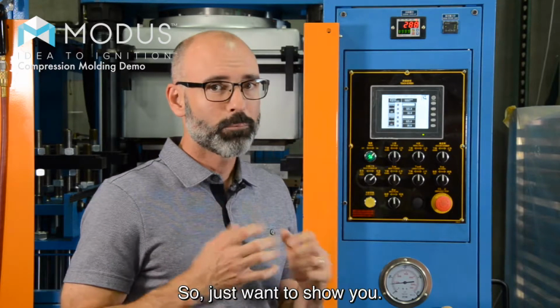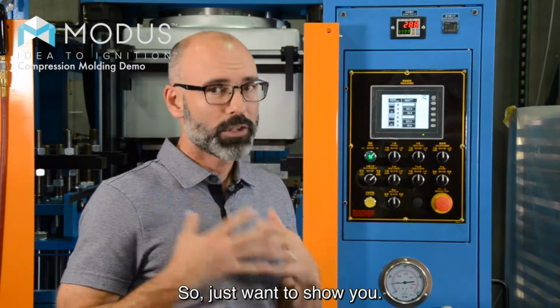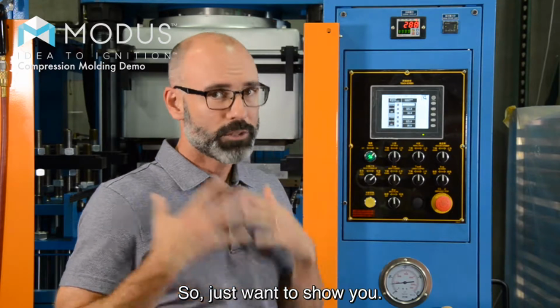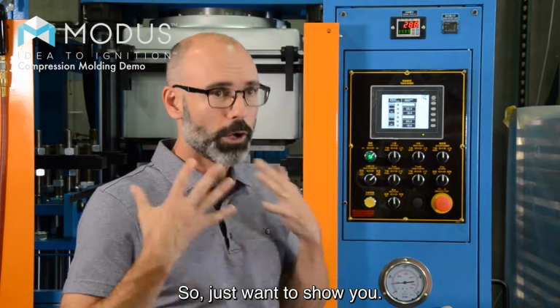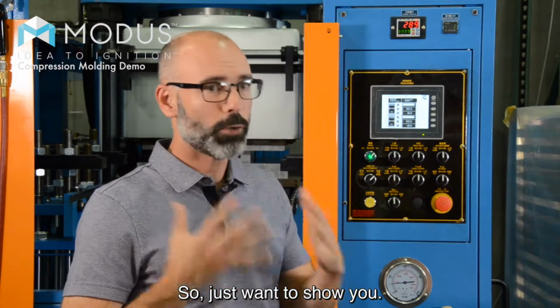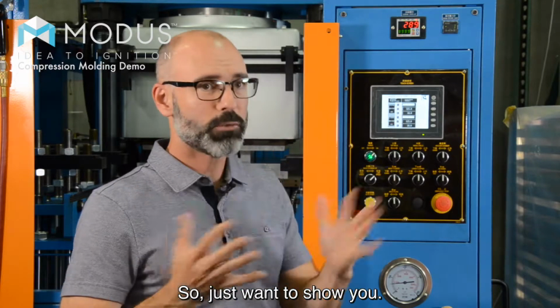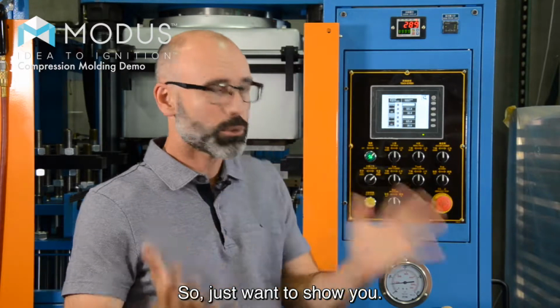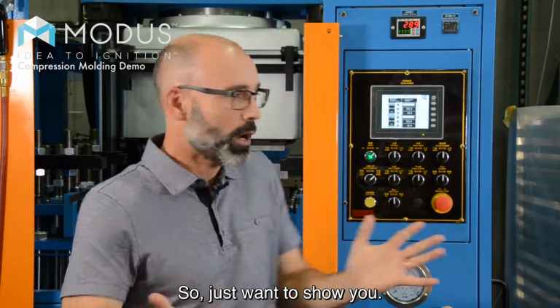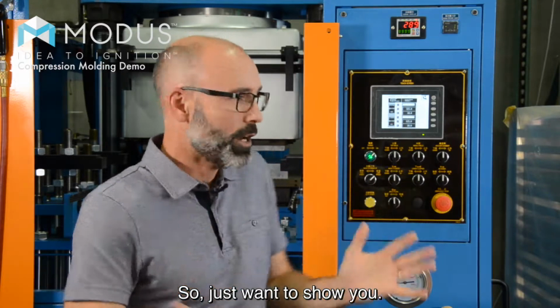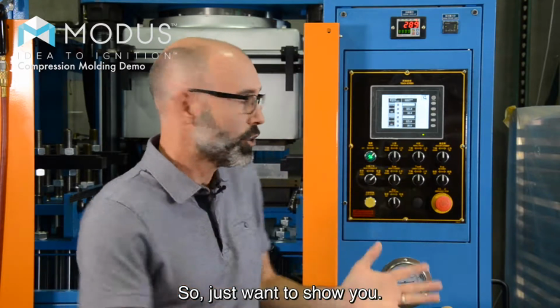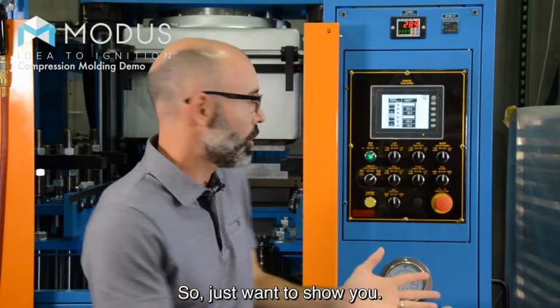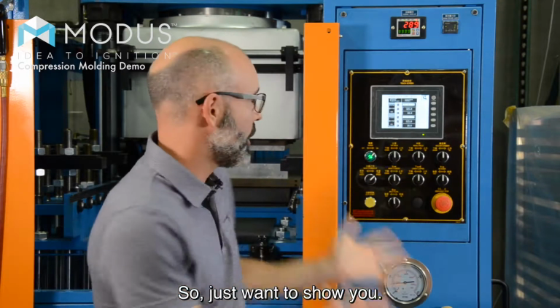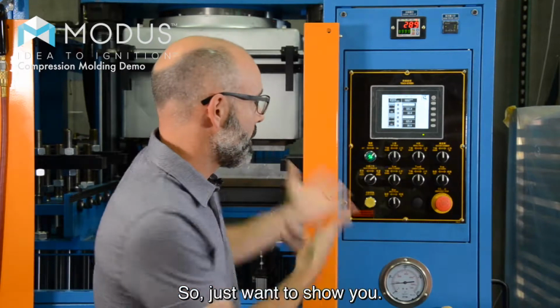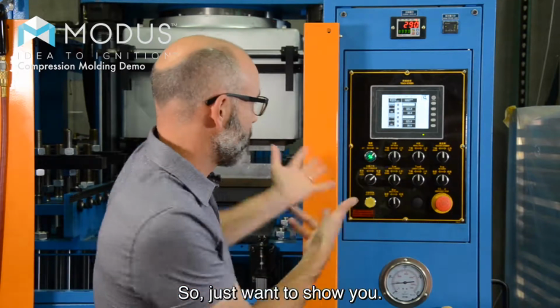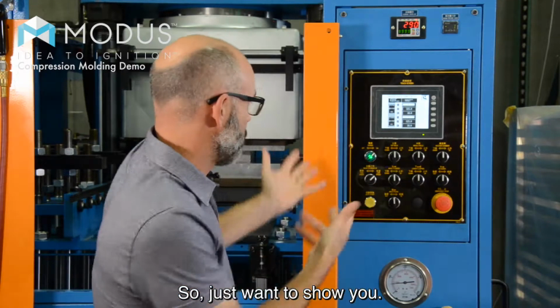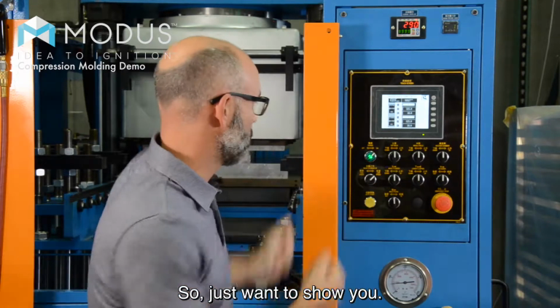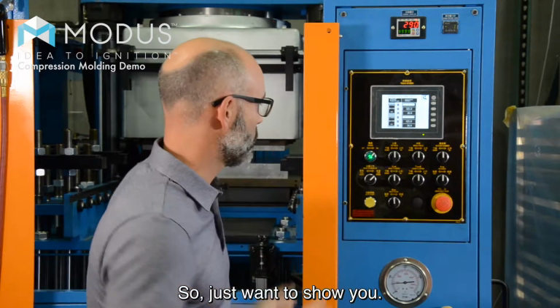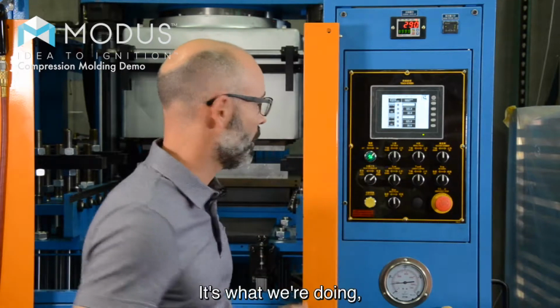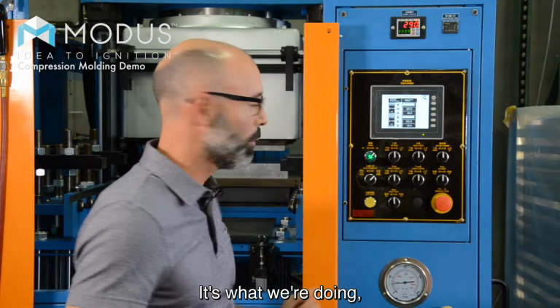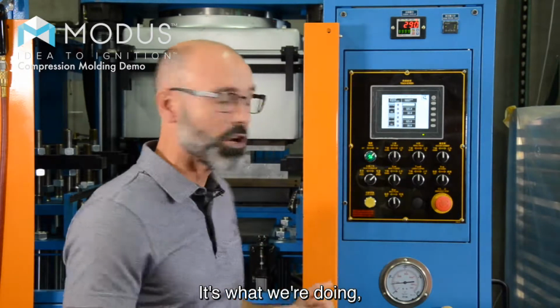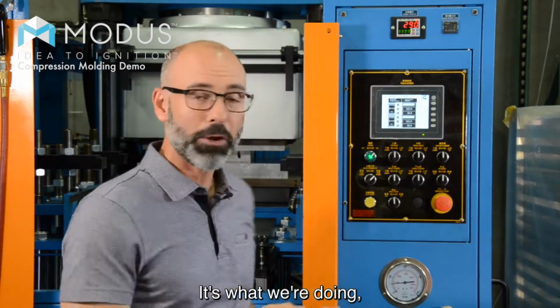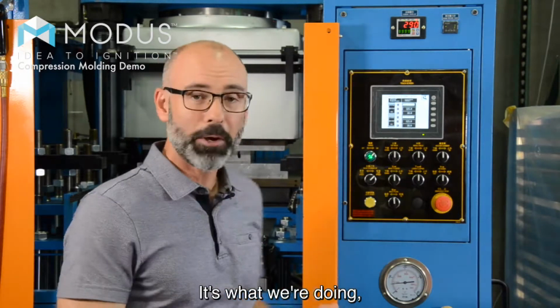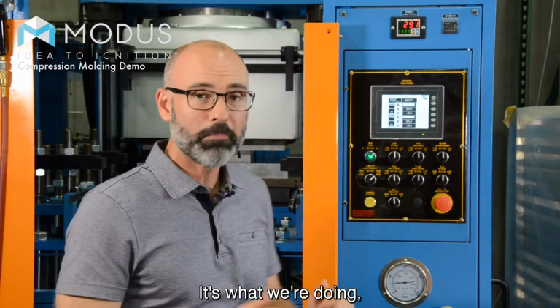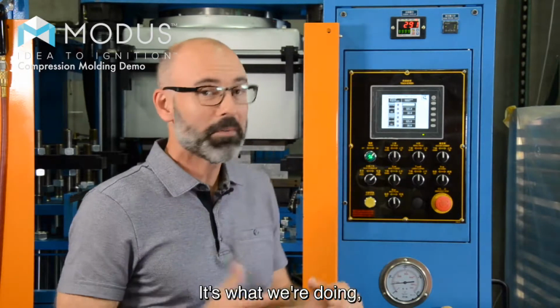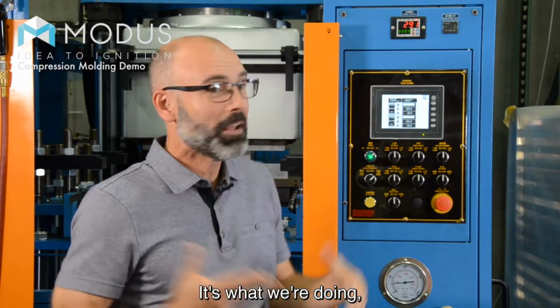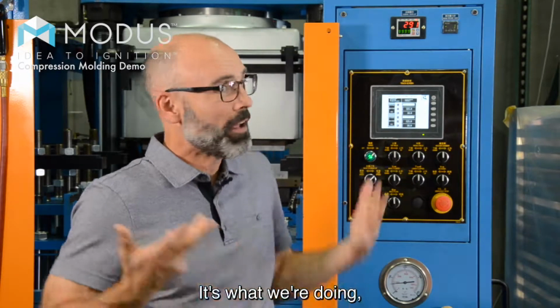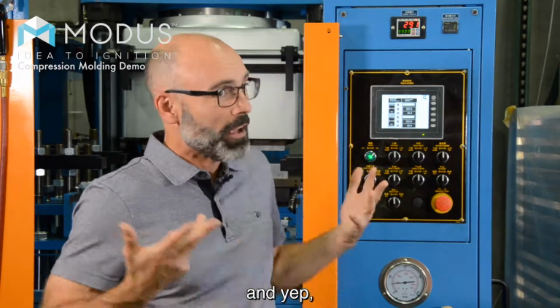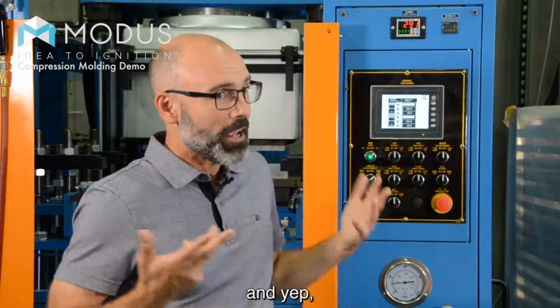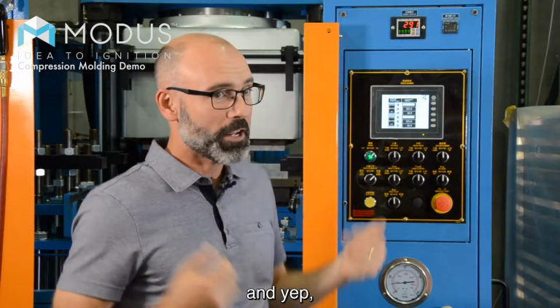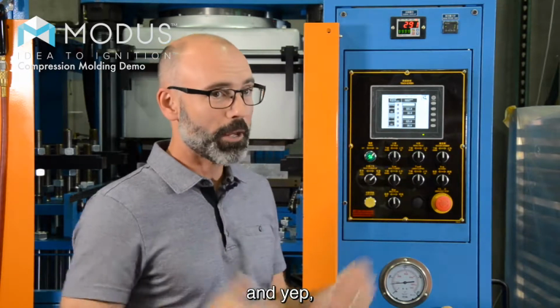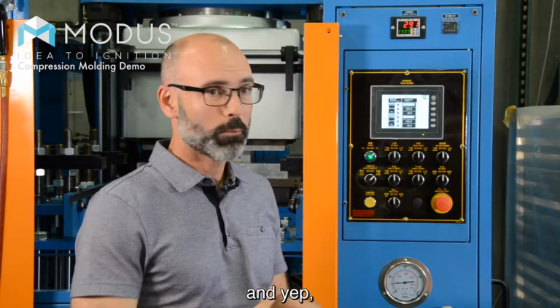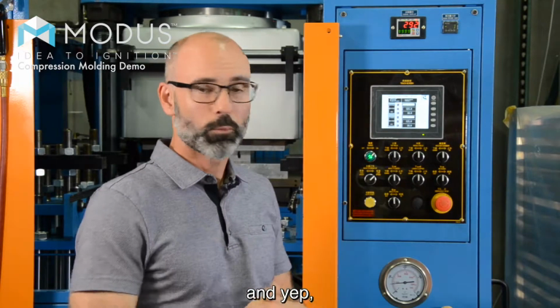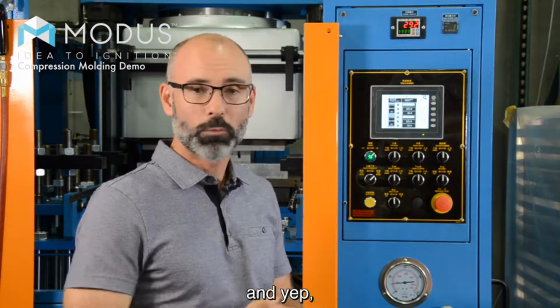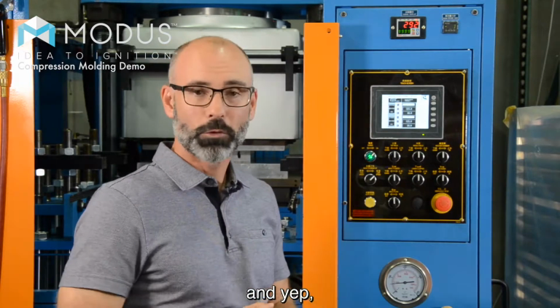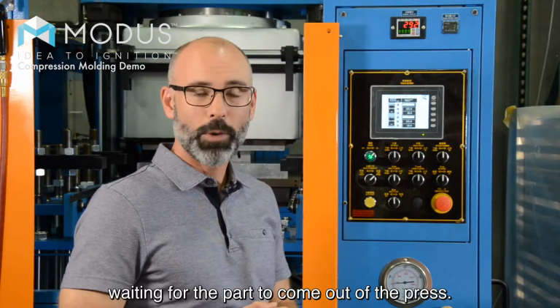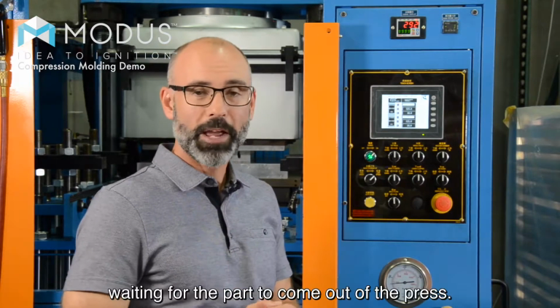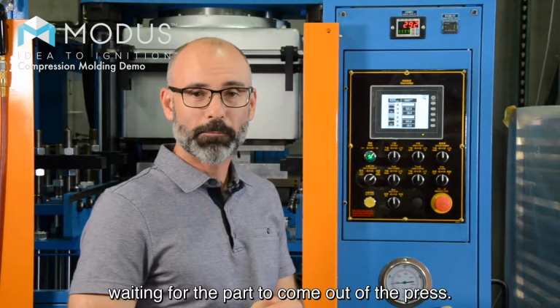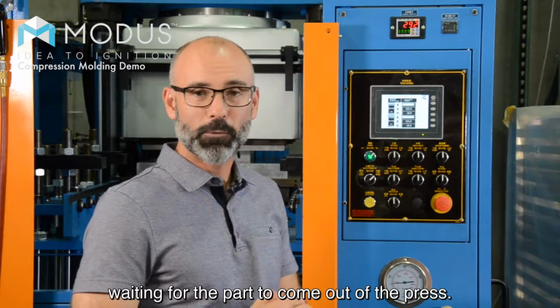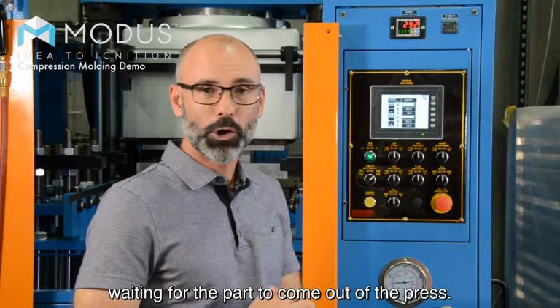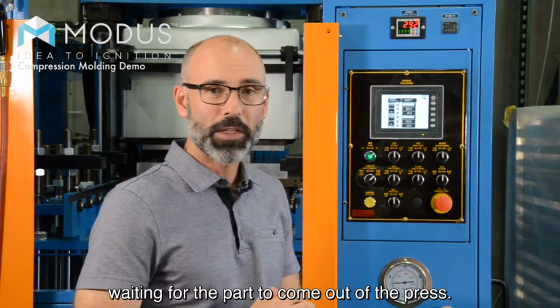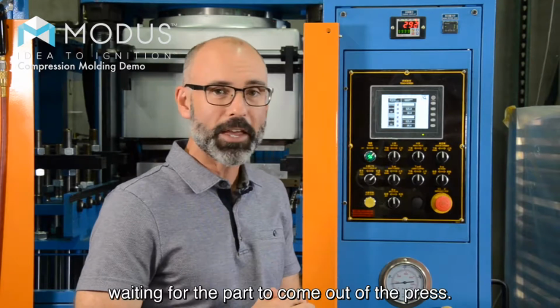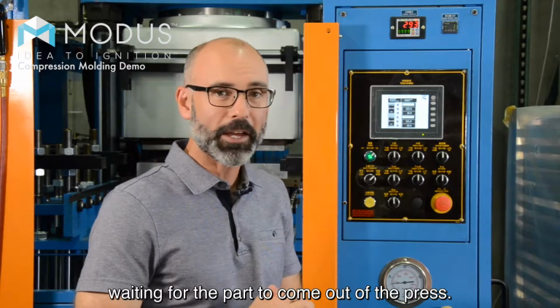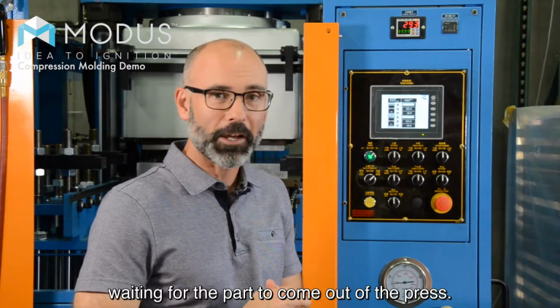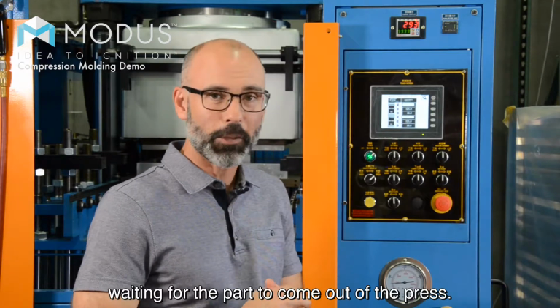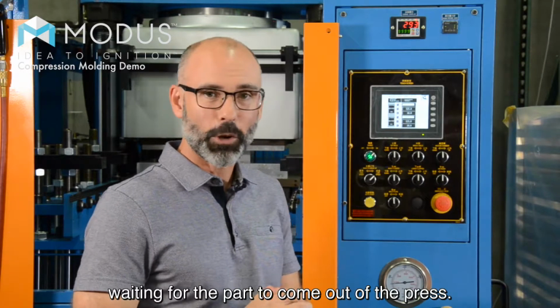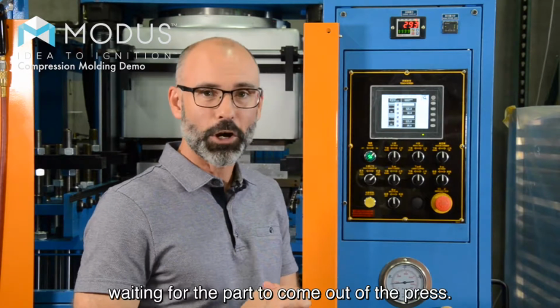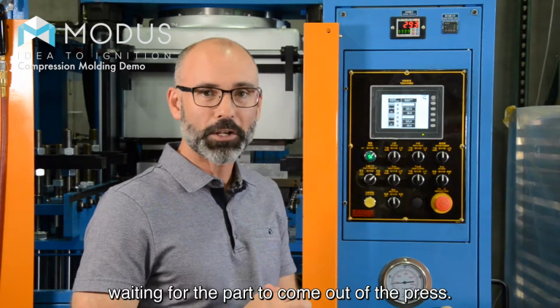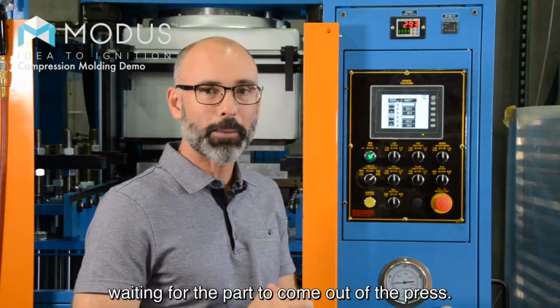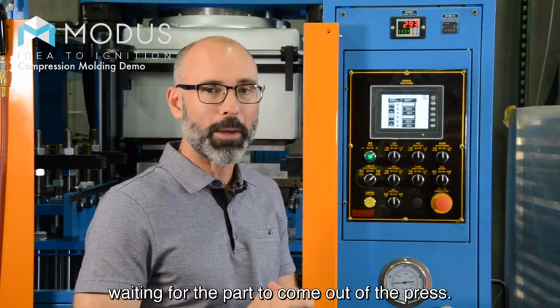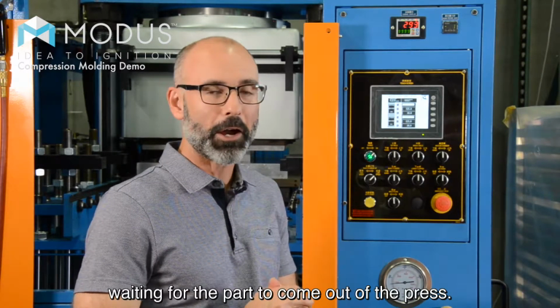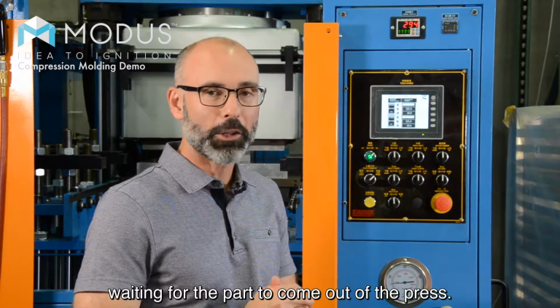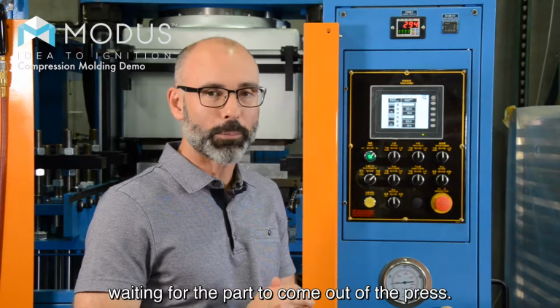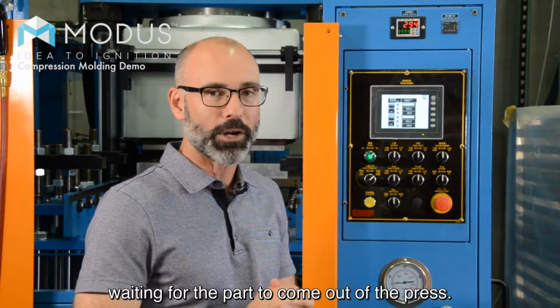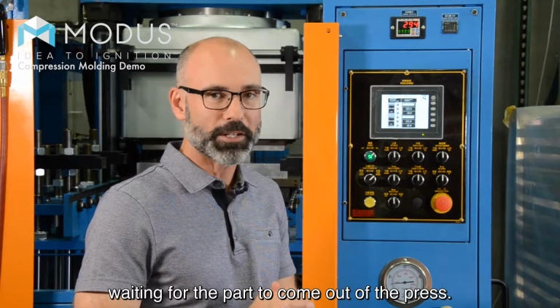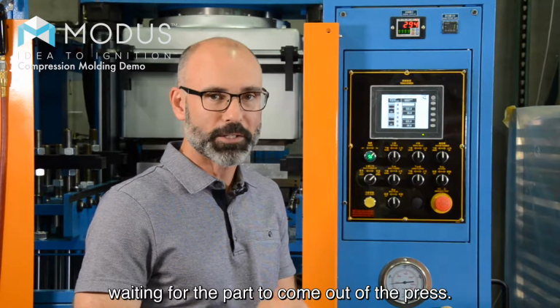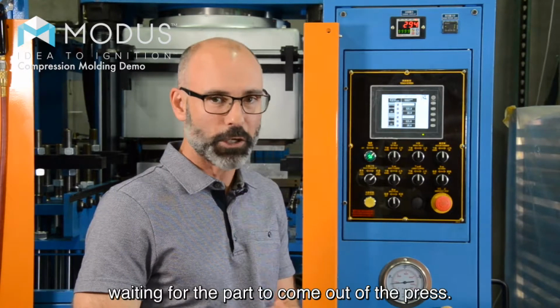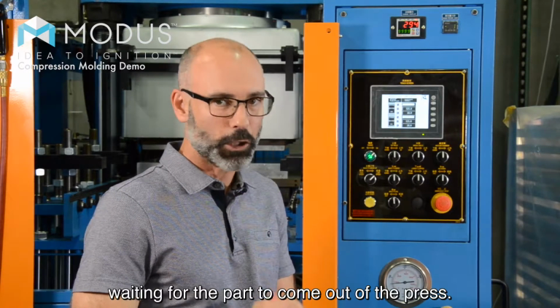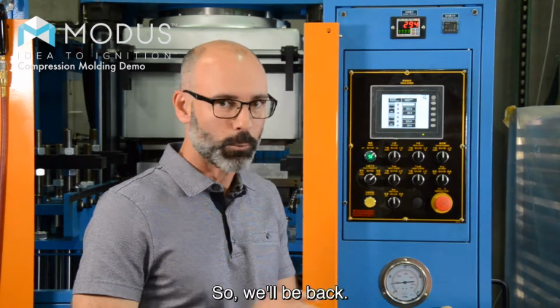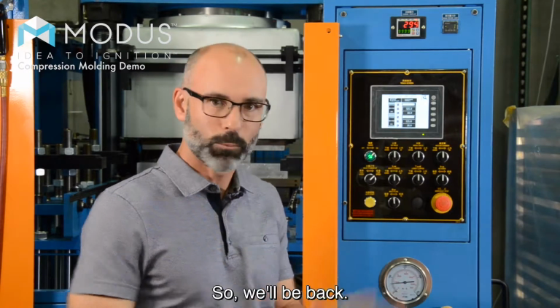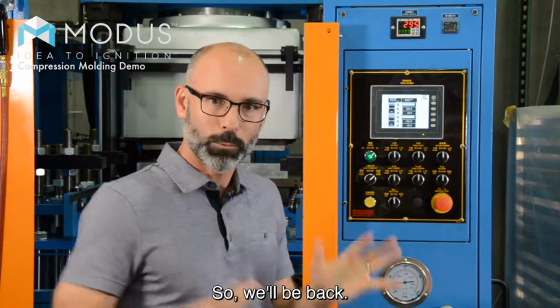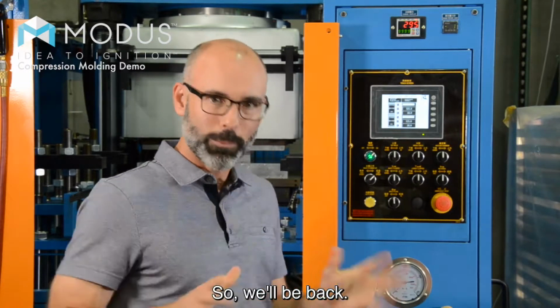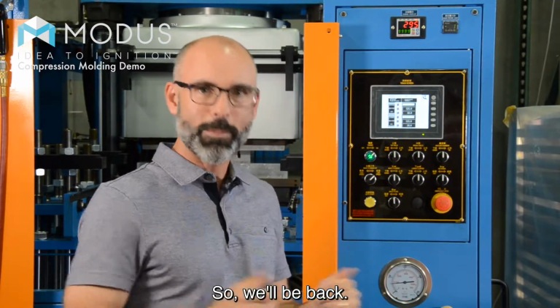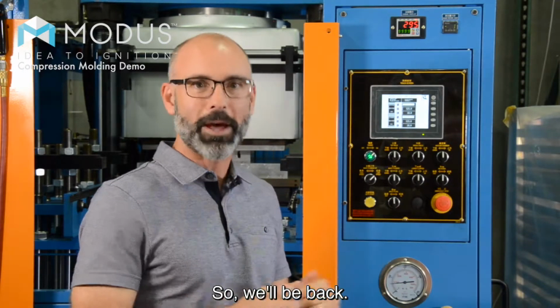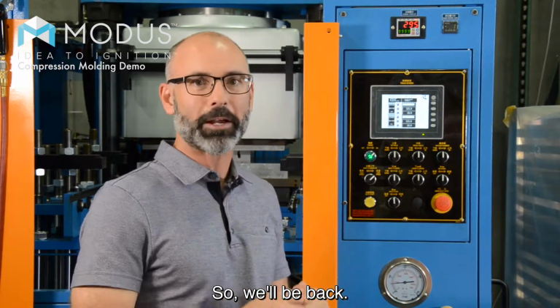Just wanted to show you what we're doing, and waiting for the part to come out of the press. We'll be back.